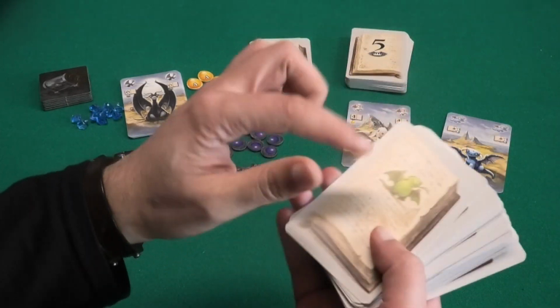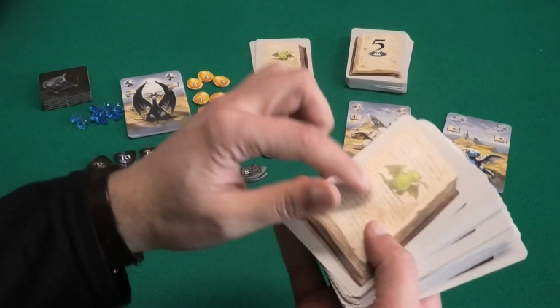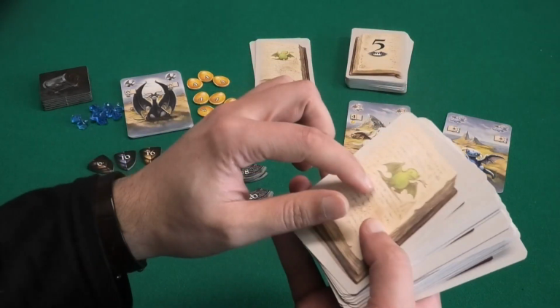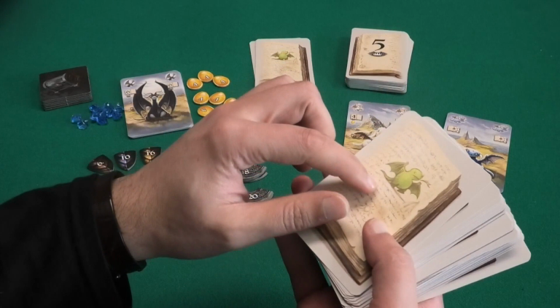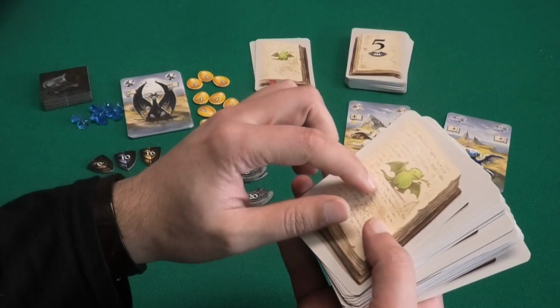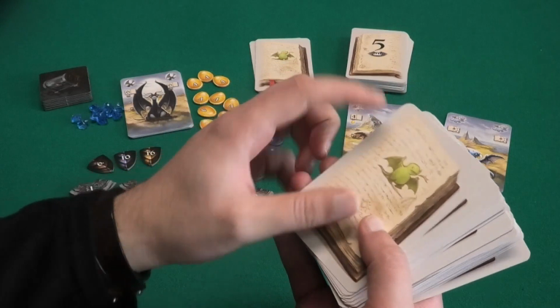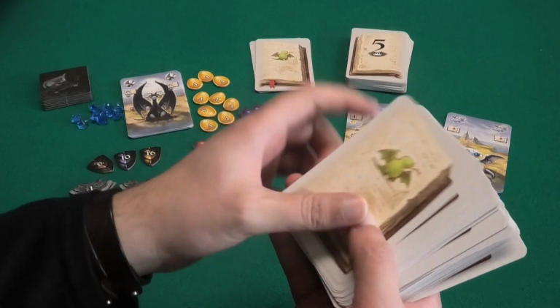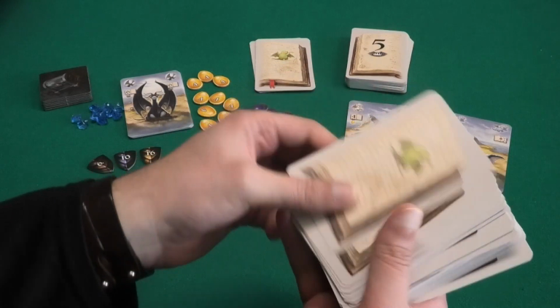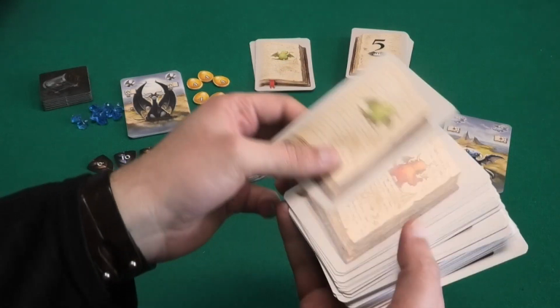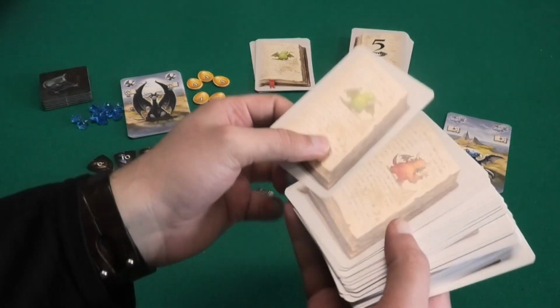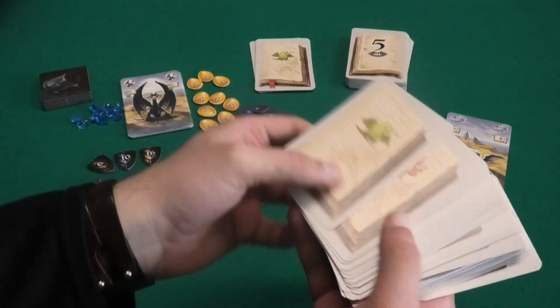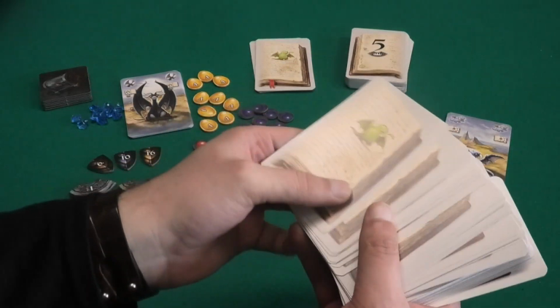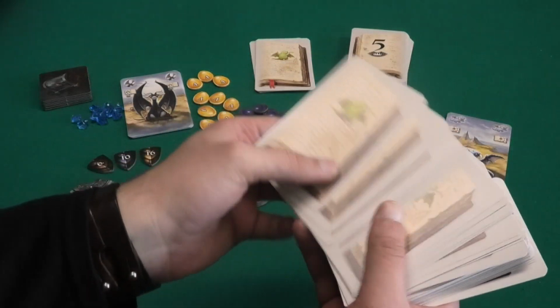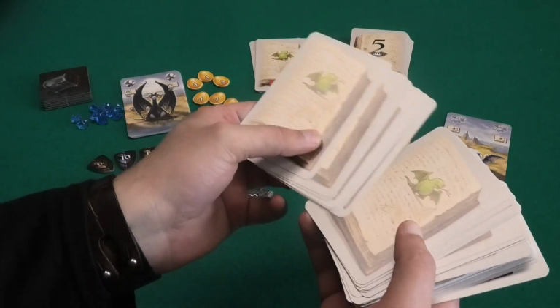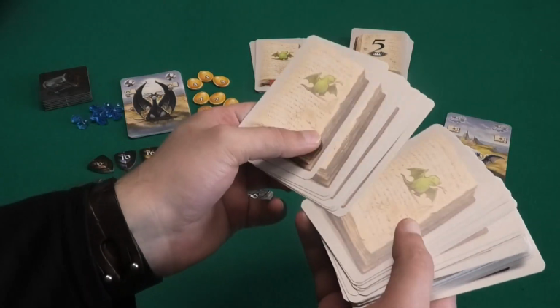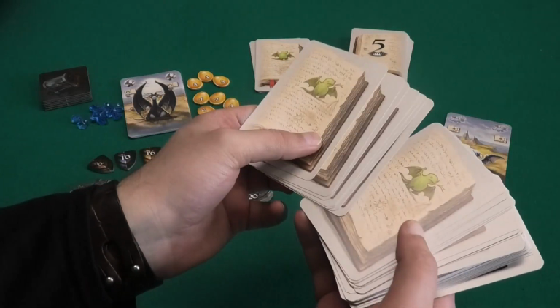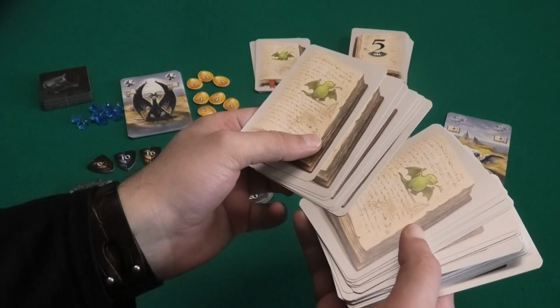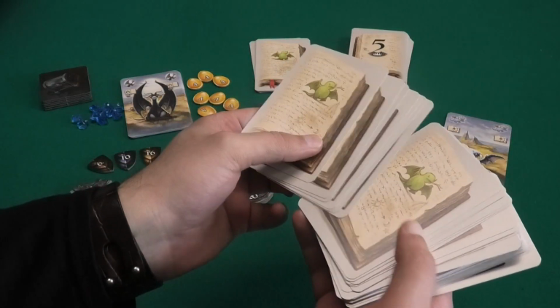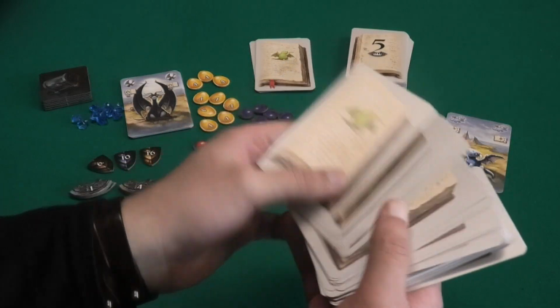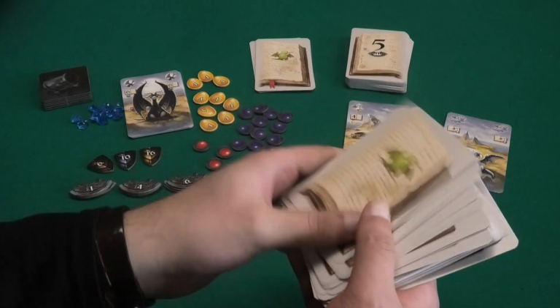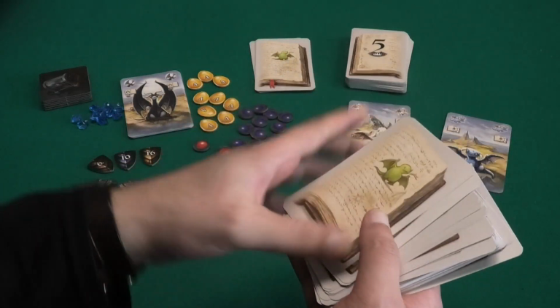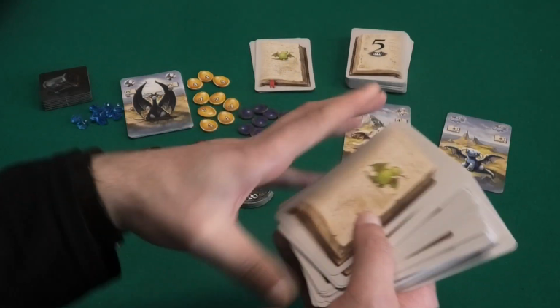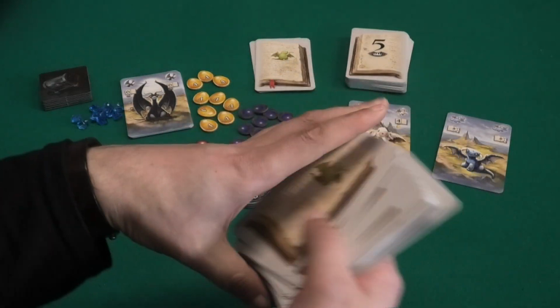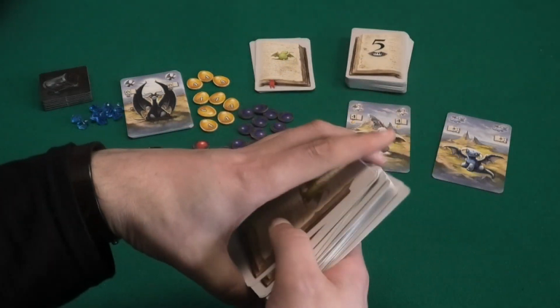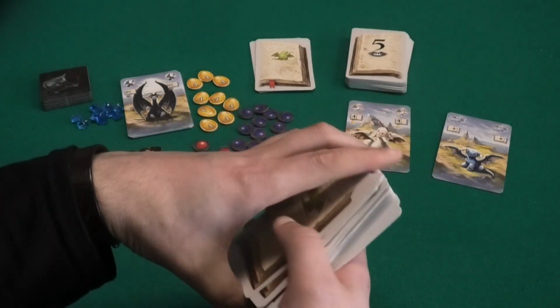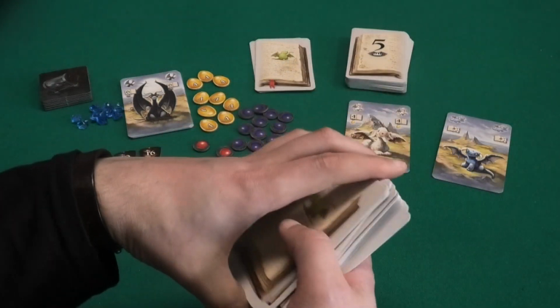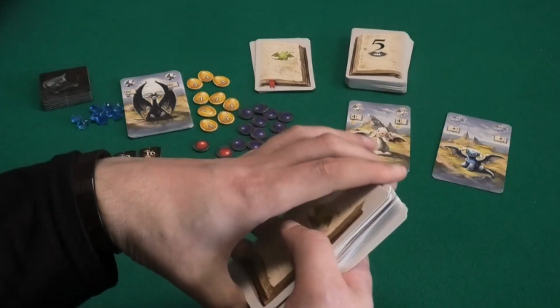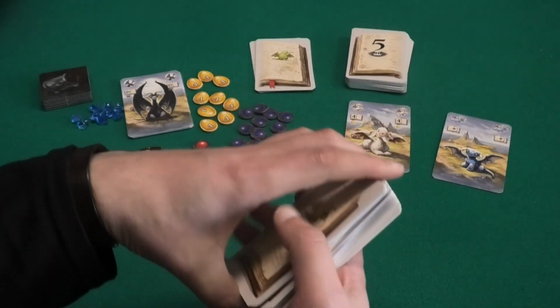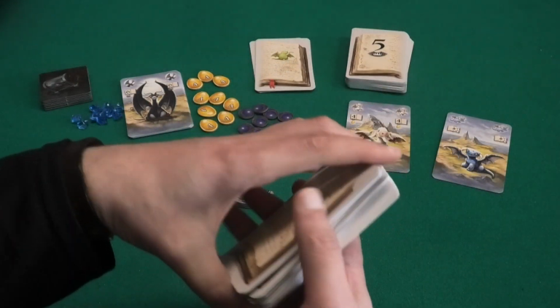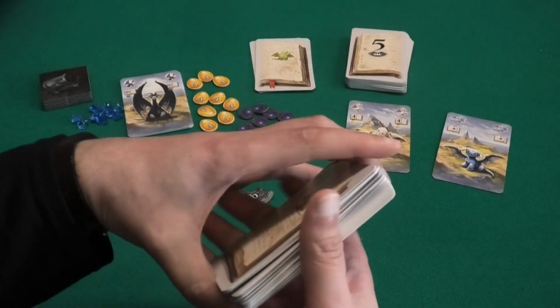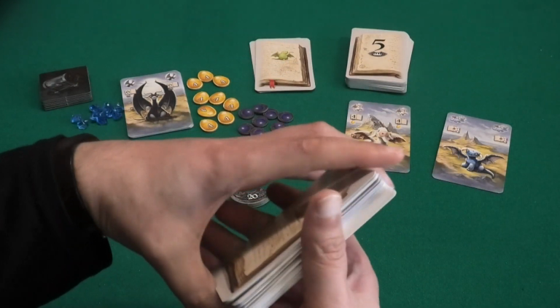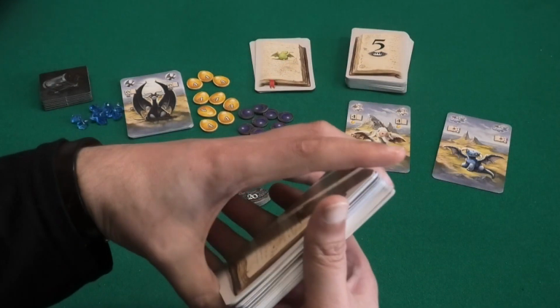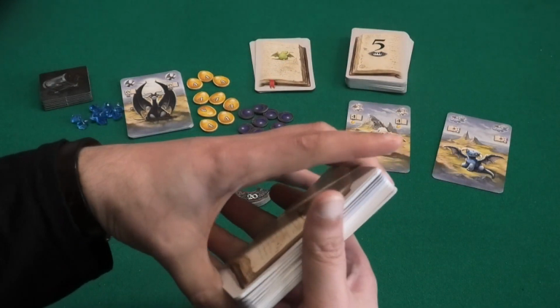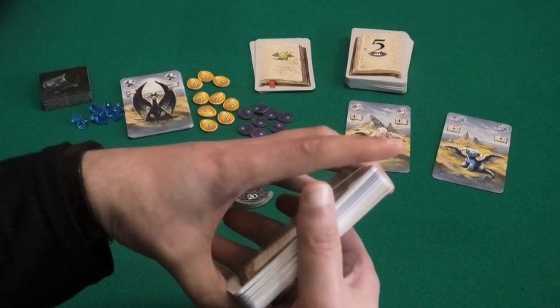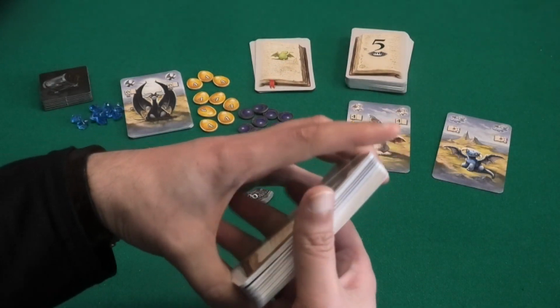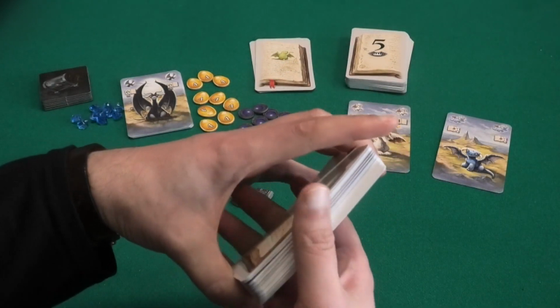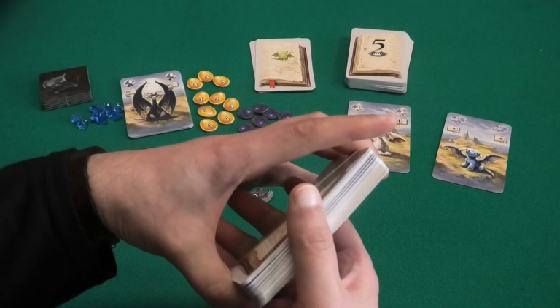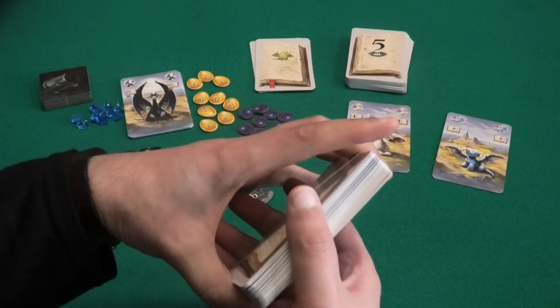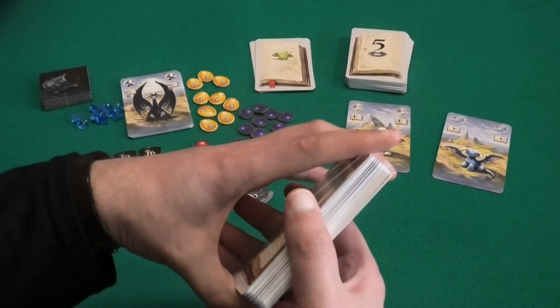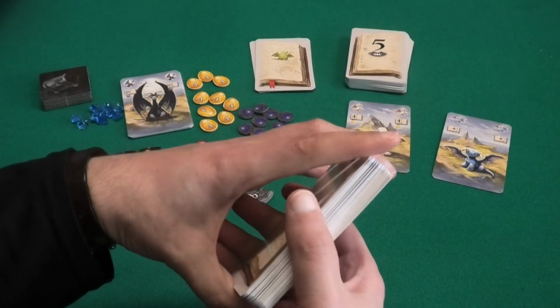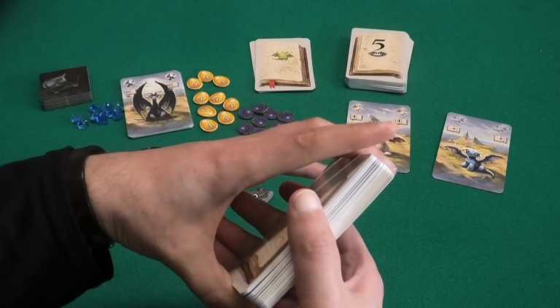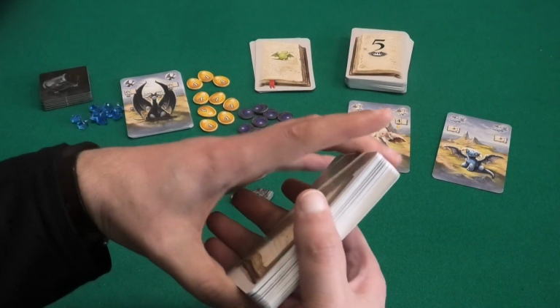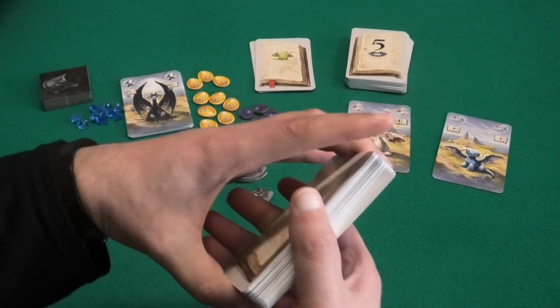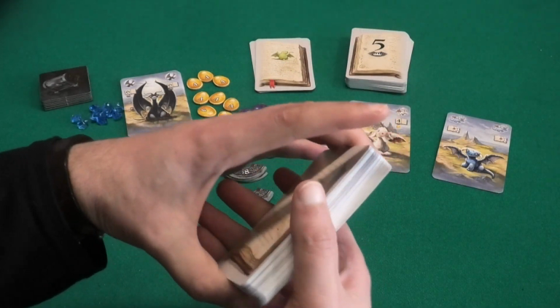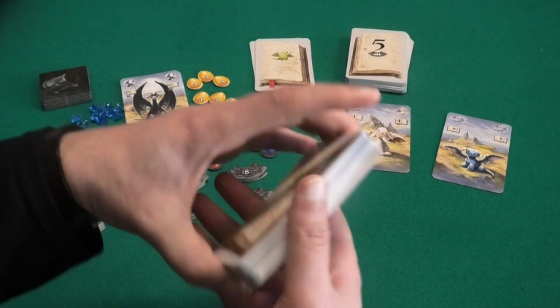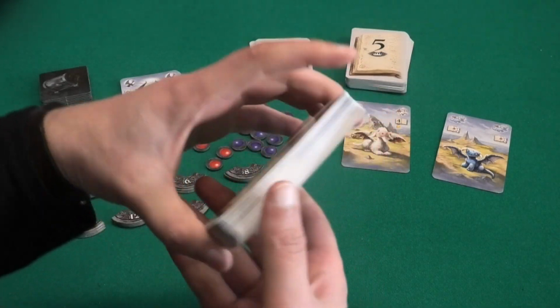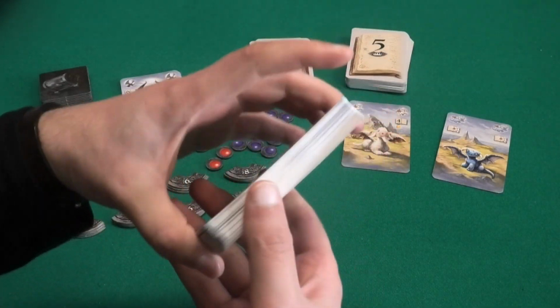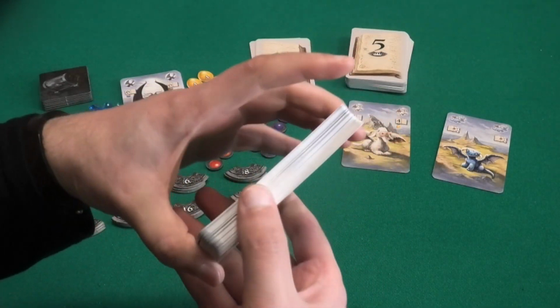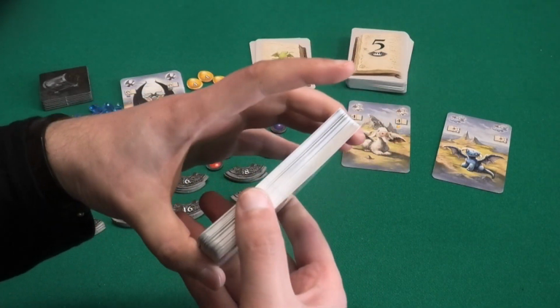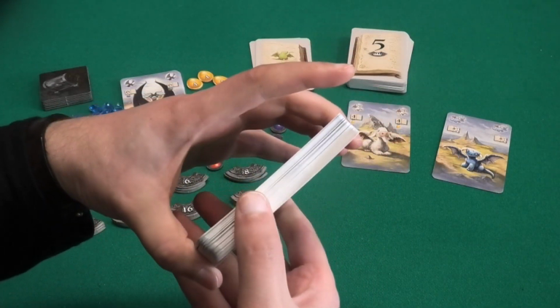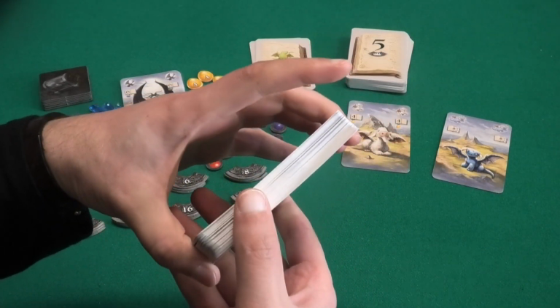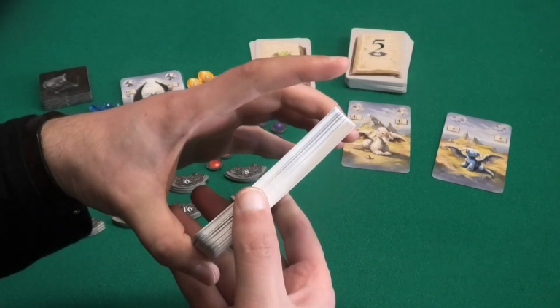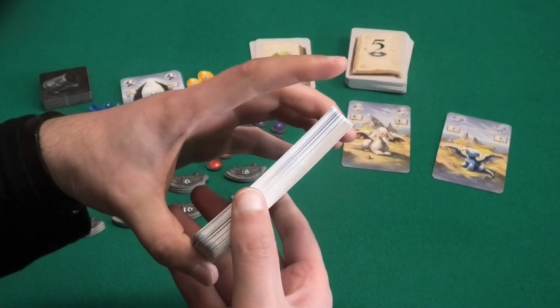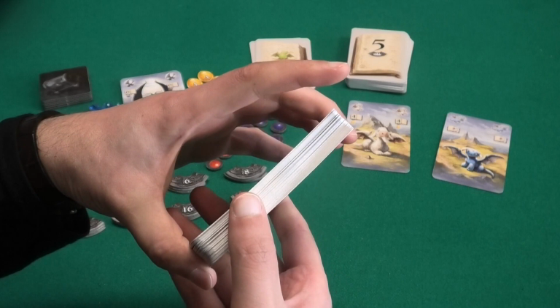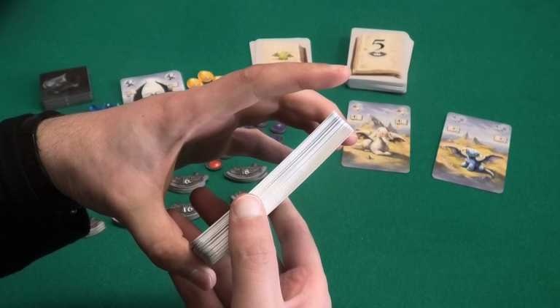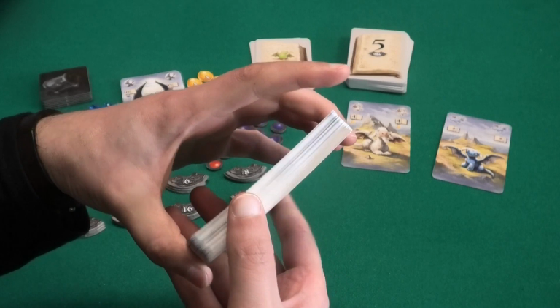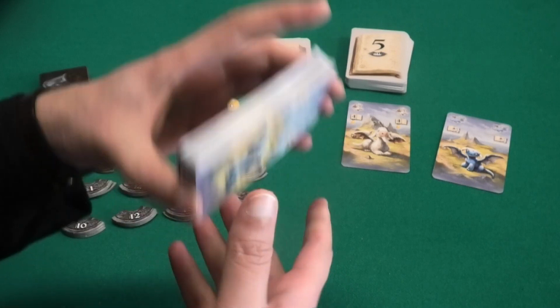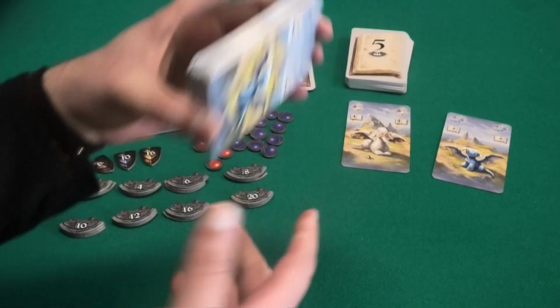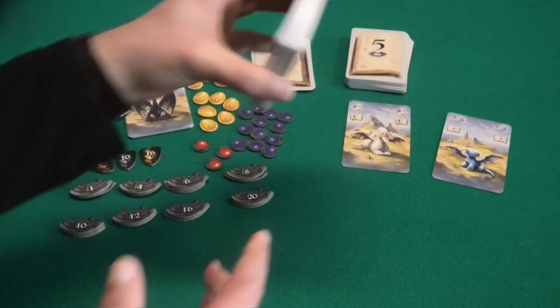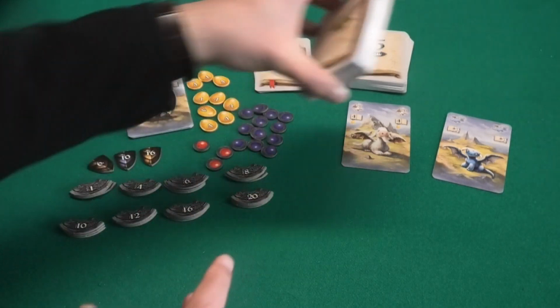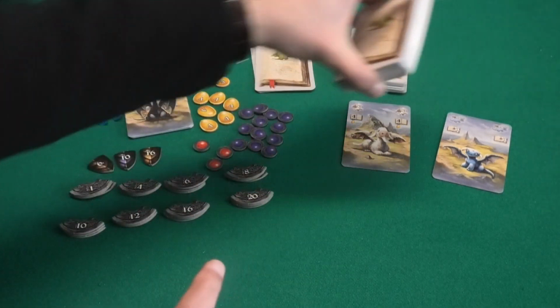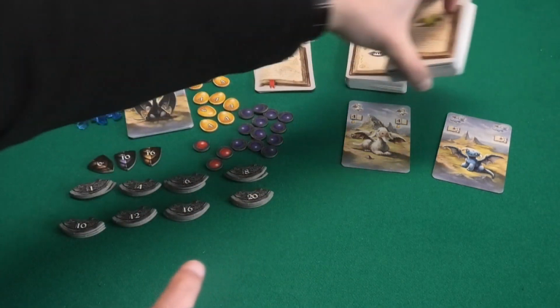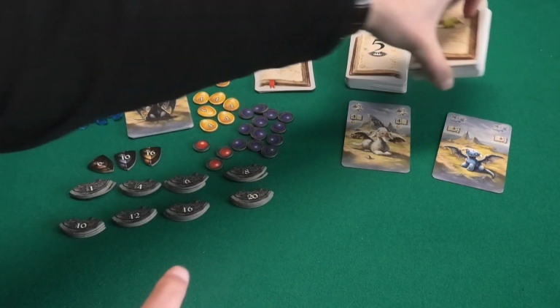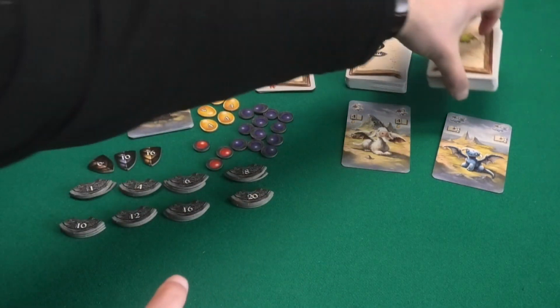There's a little dragon on the back side of the card and there are four different colors in the deck.